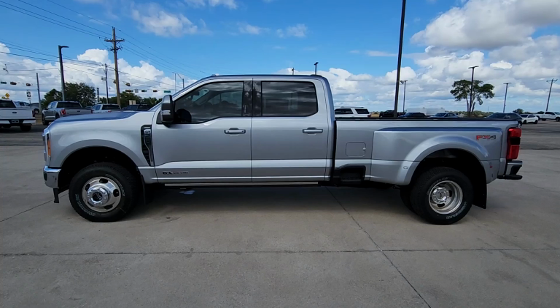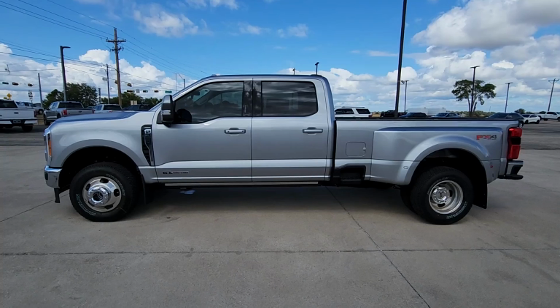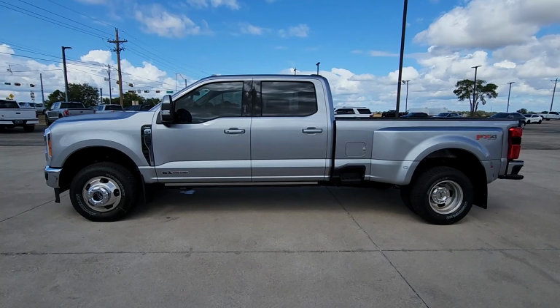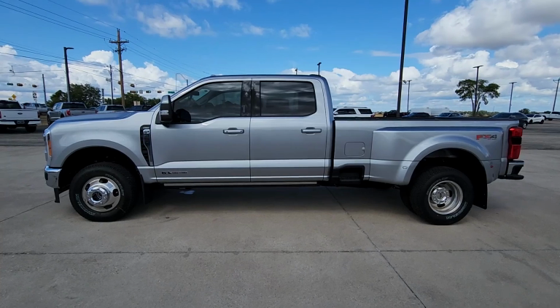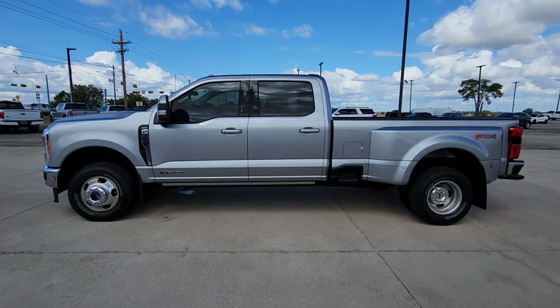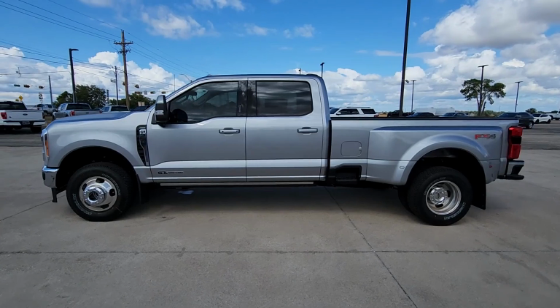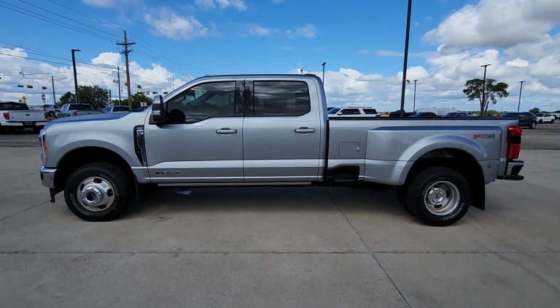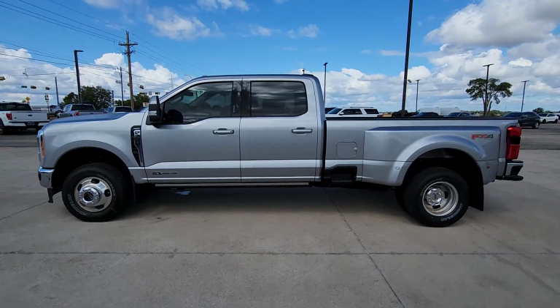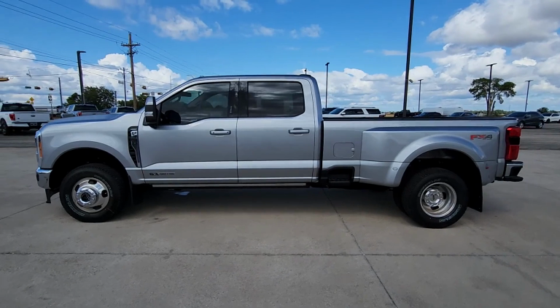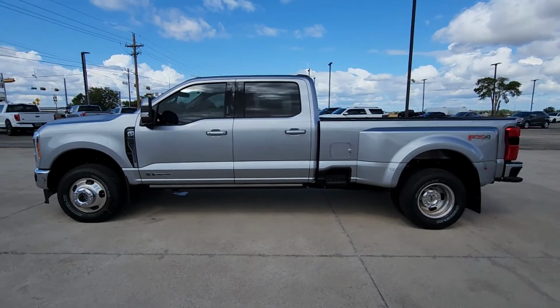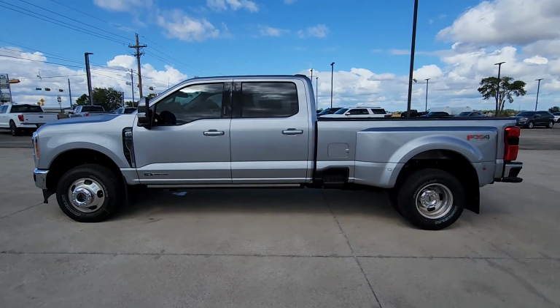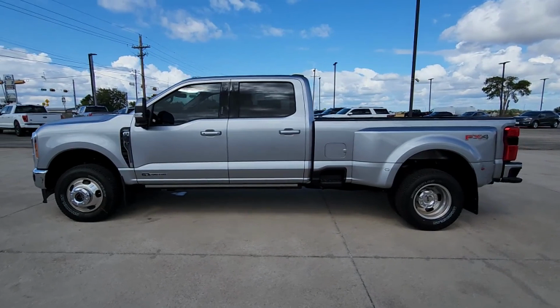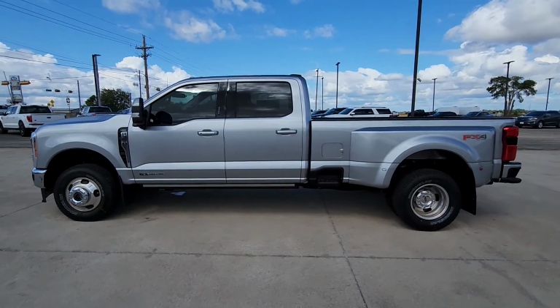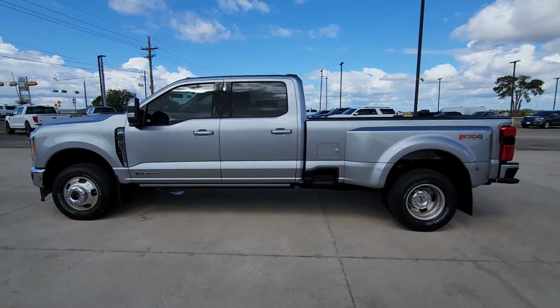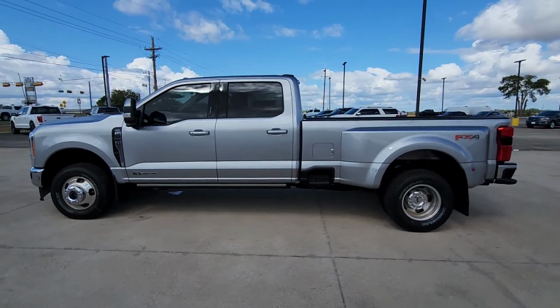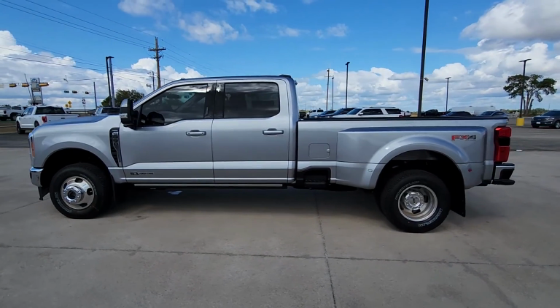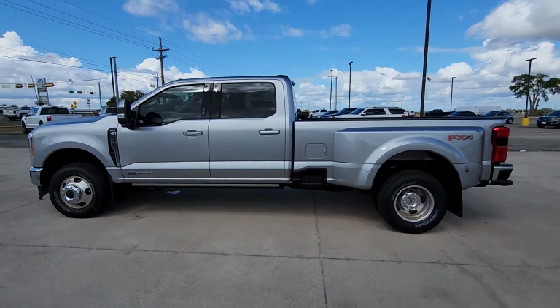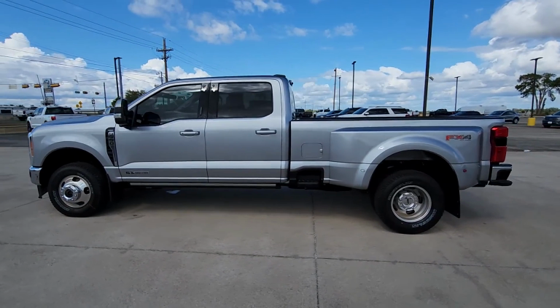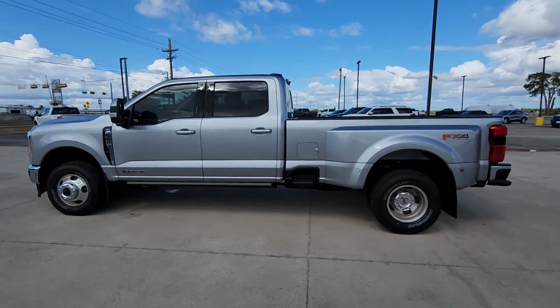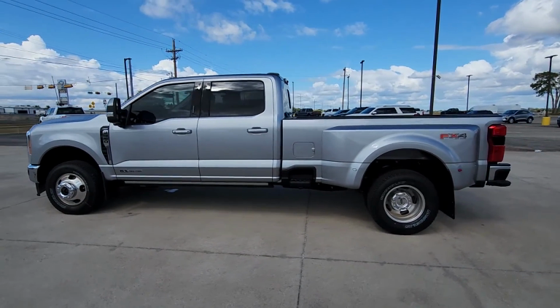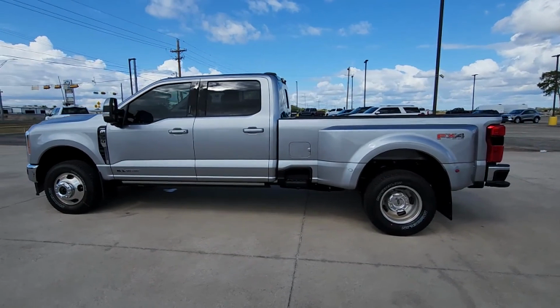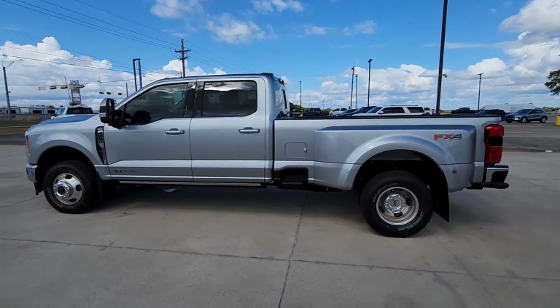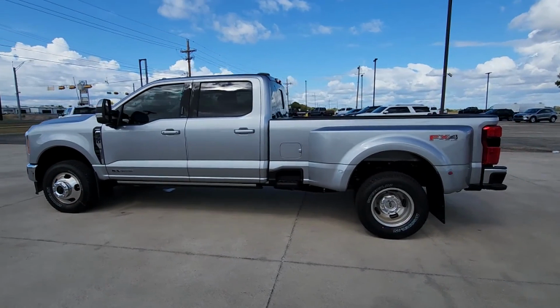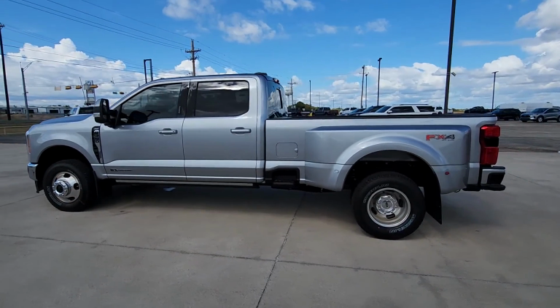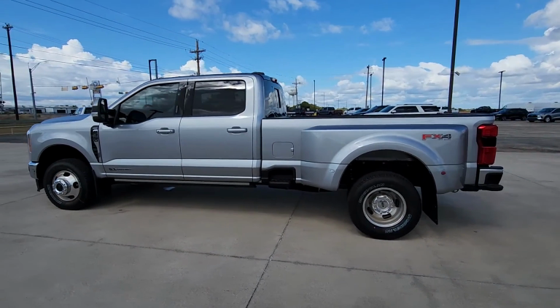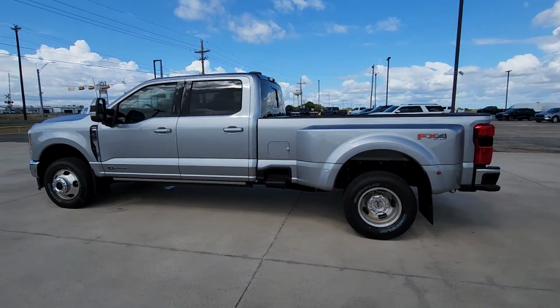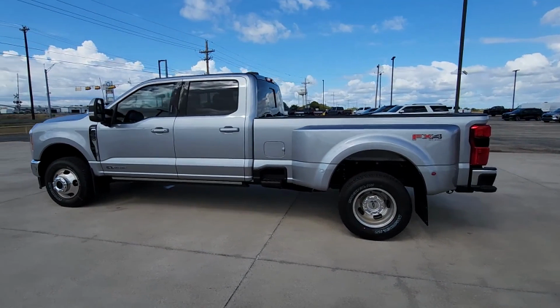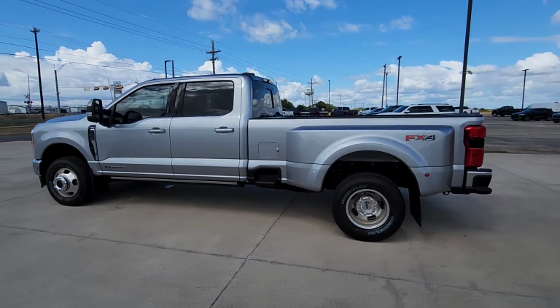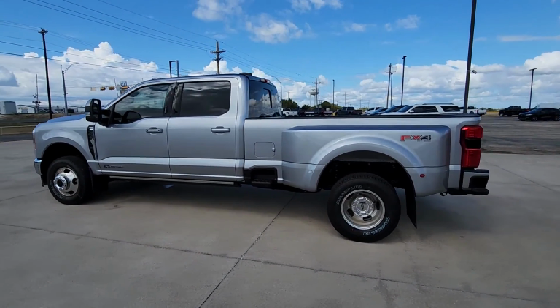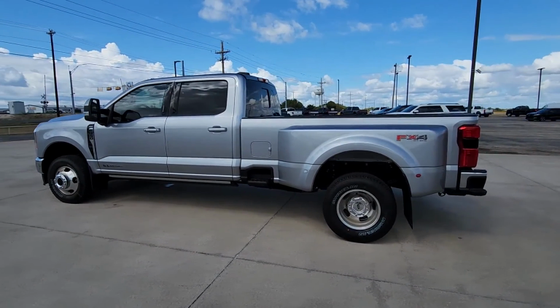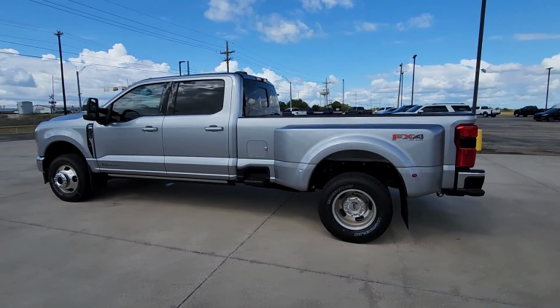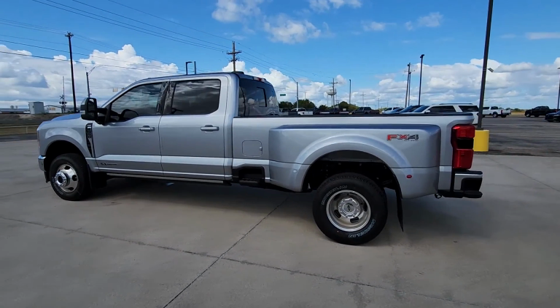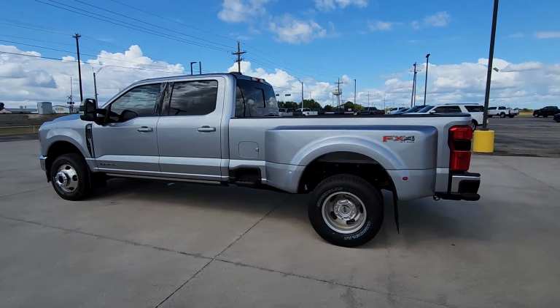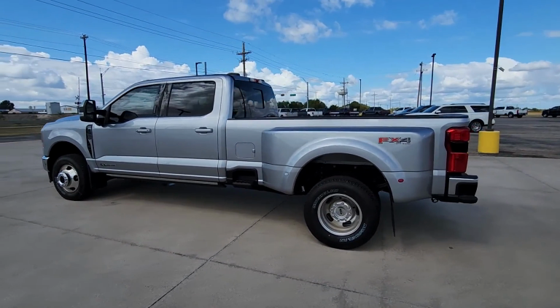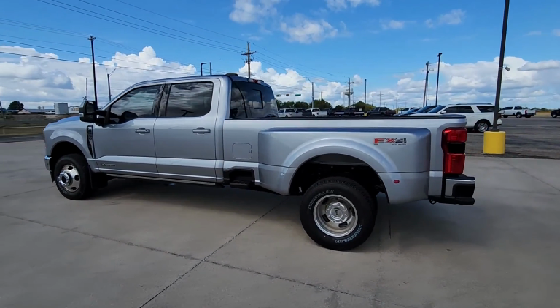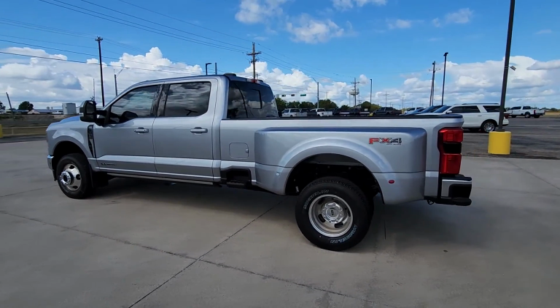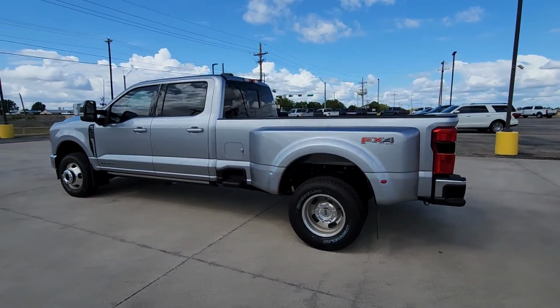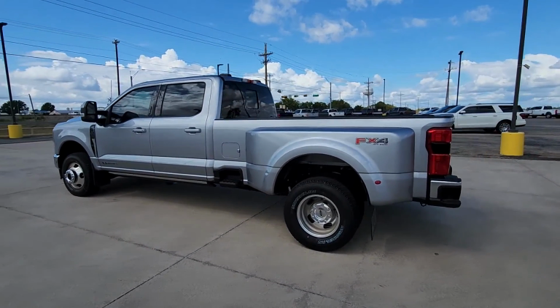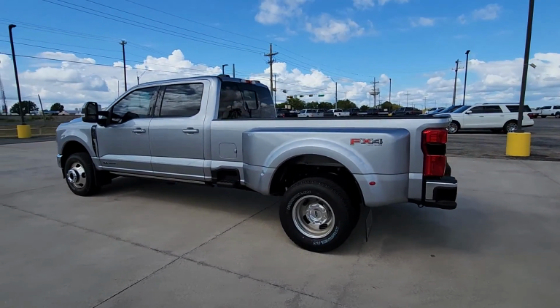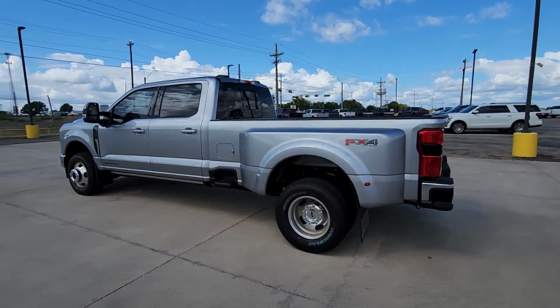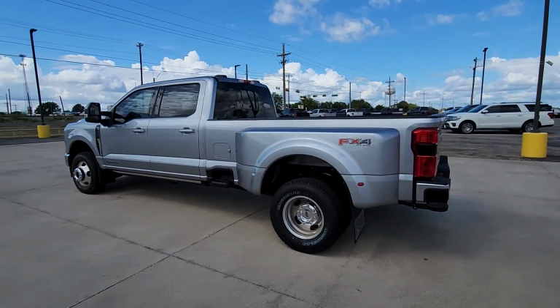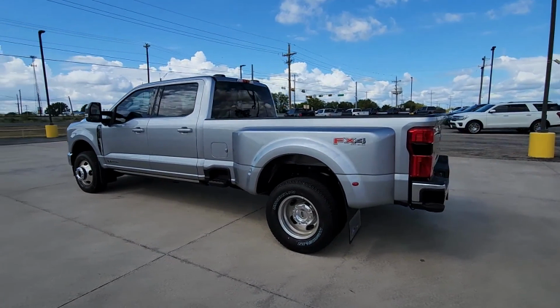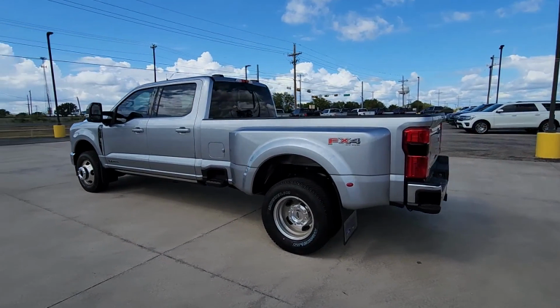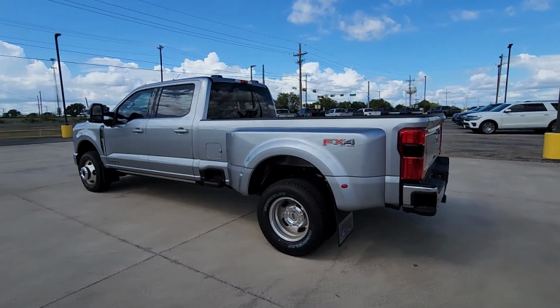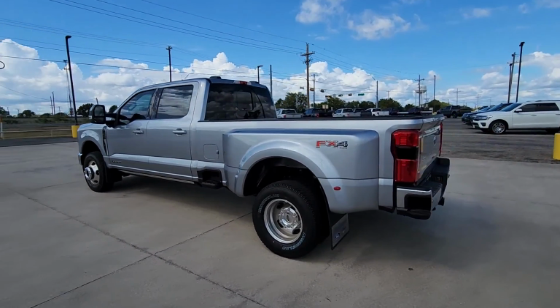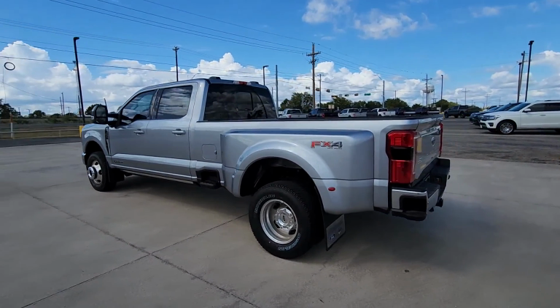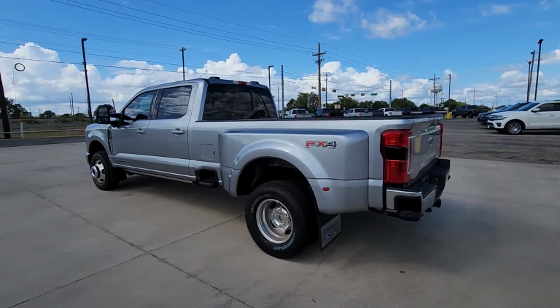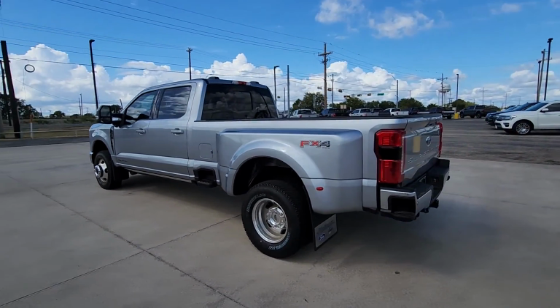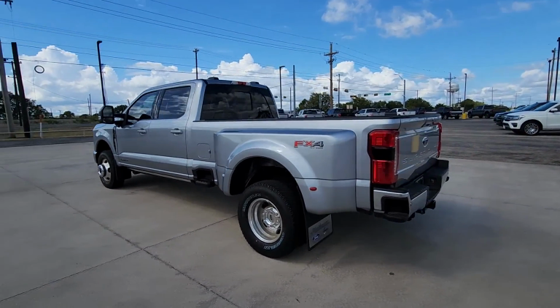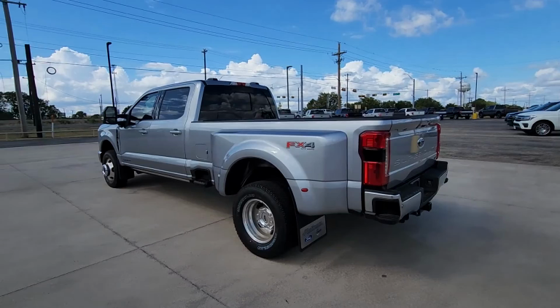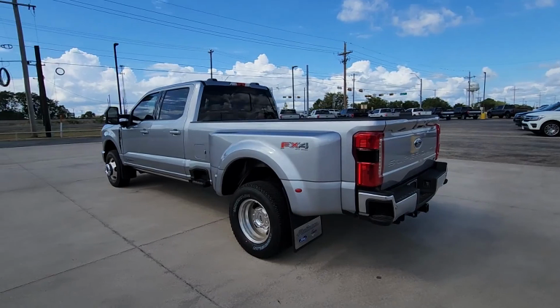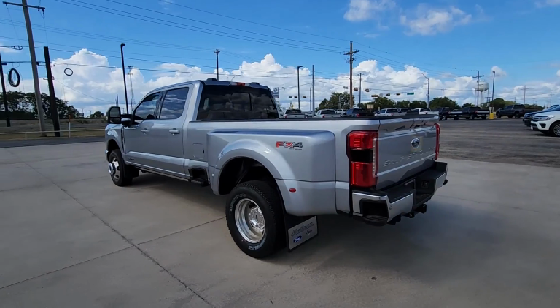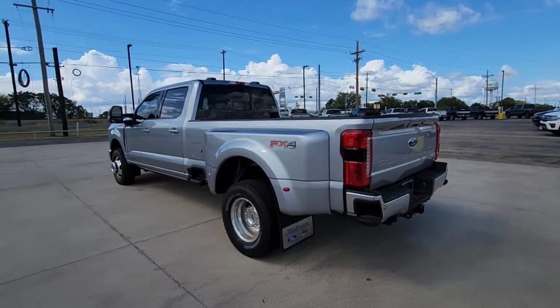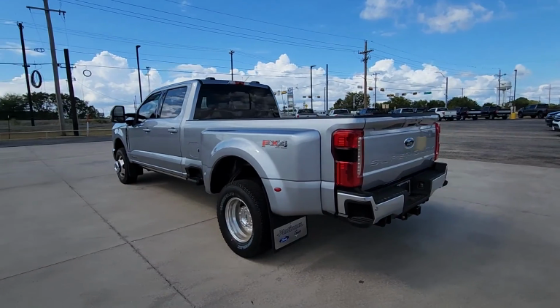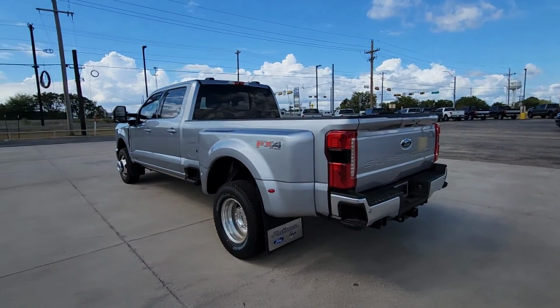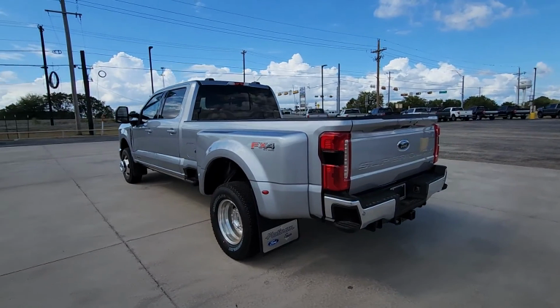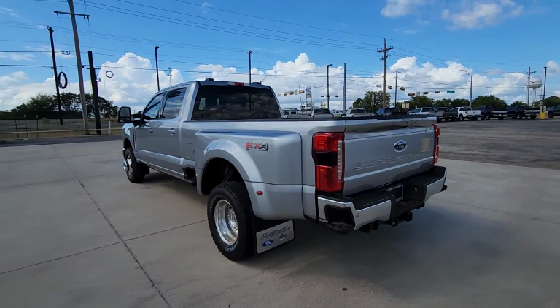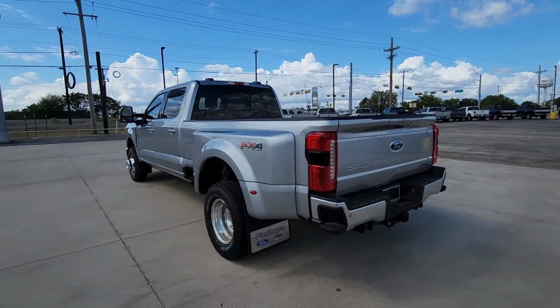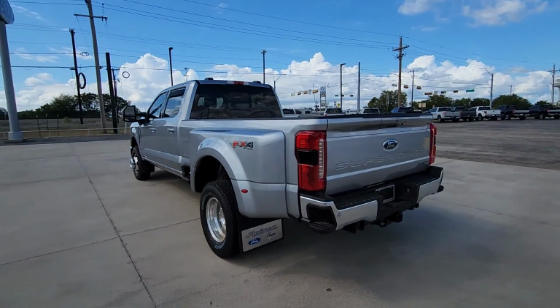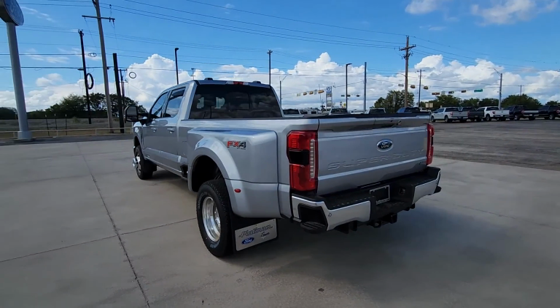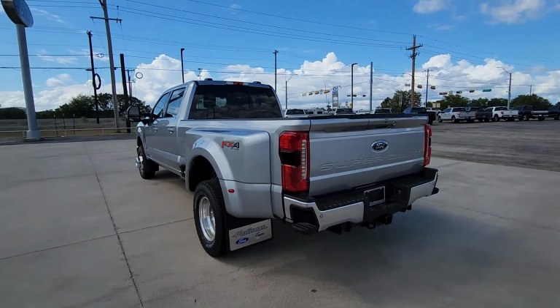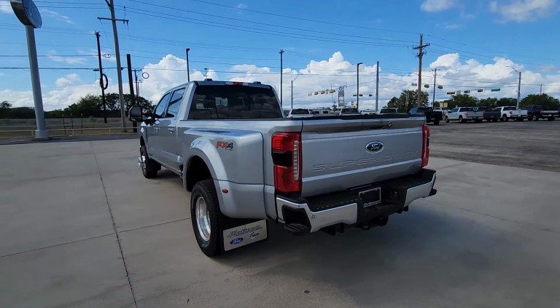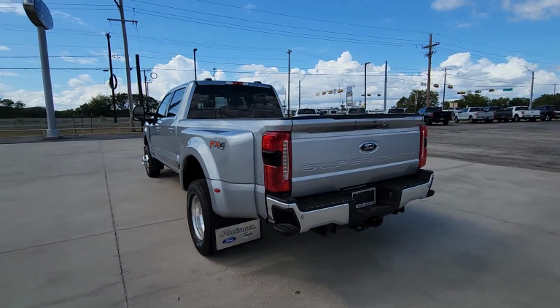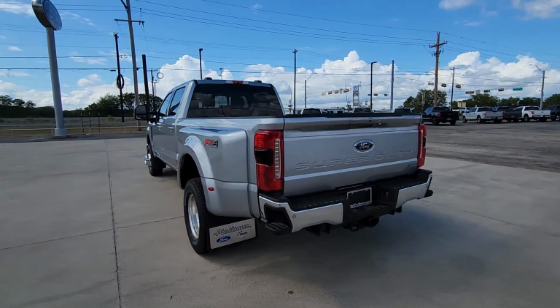Get into the 2023 Ford Super Duty. Get the full-size pickup you can count on.